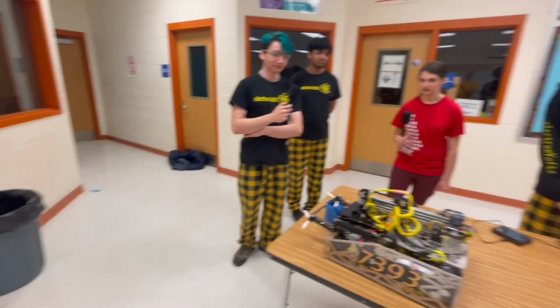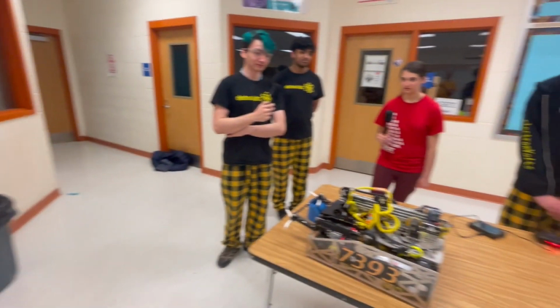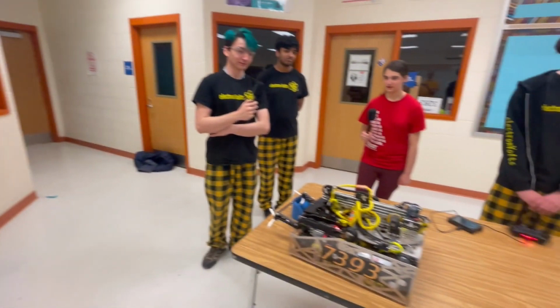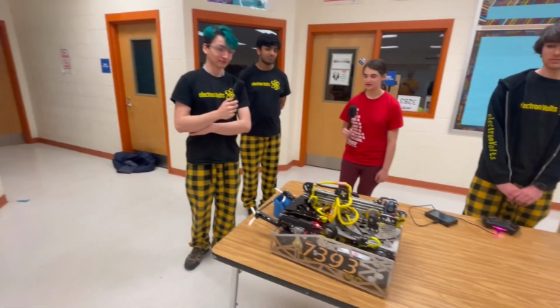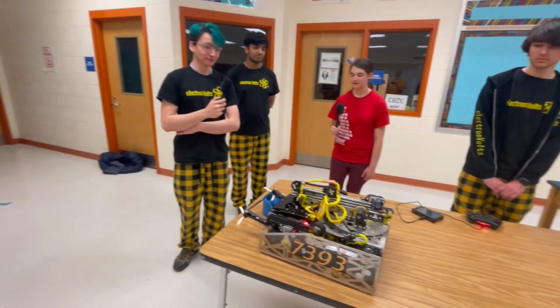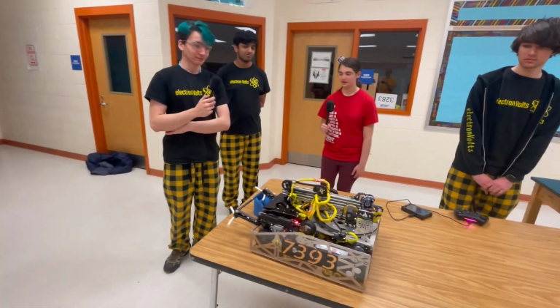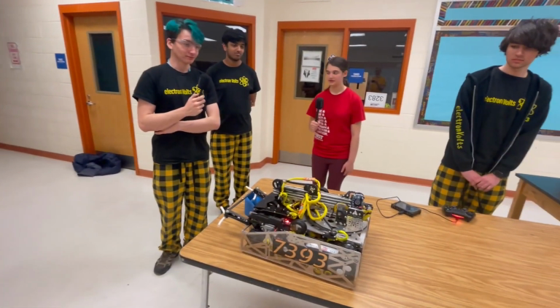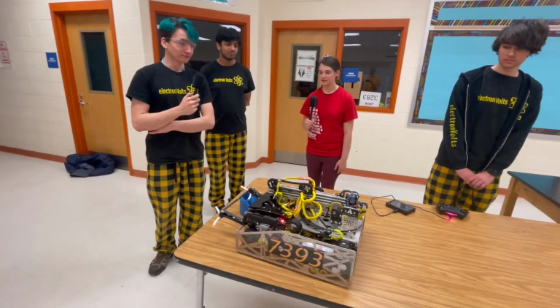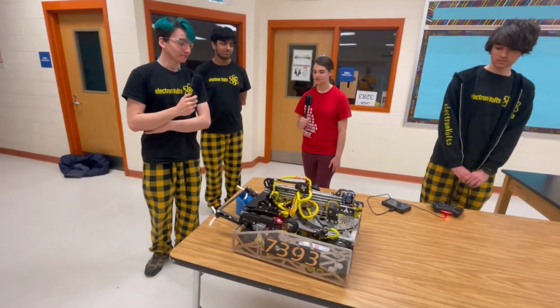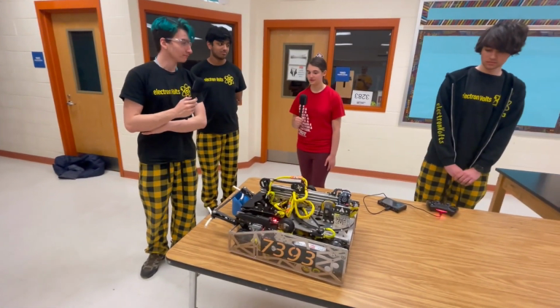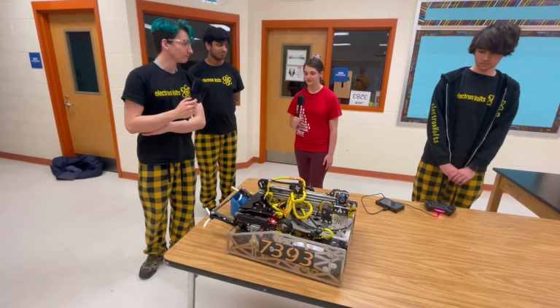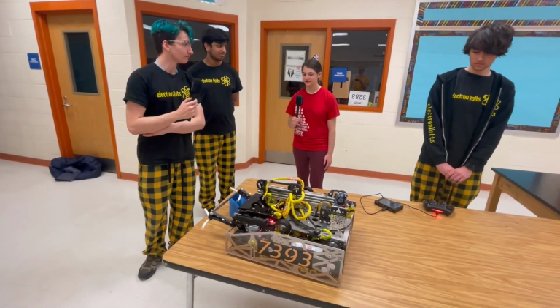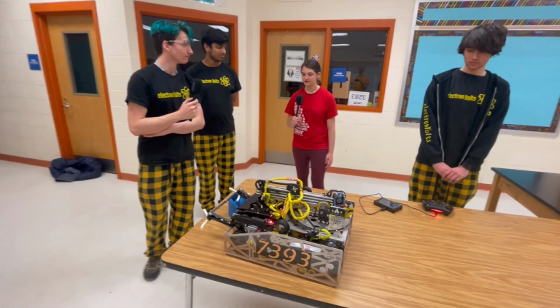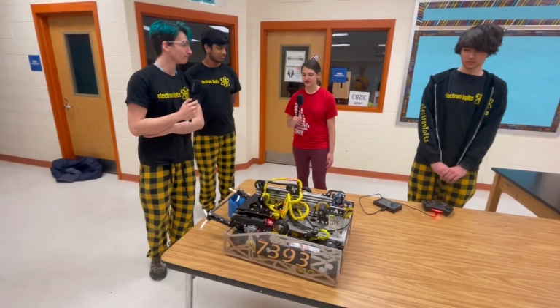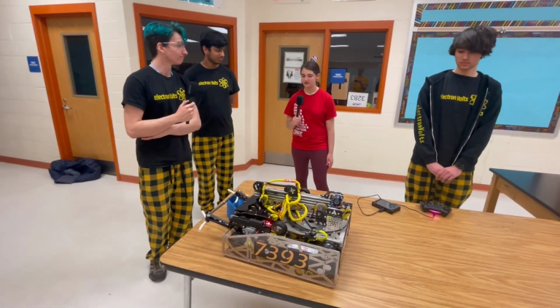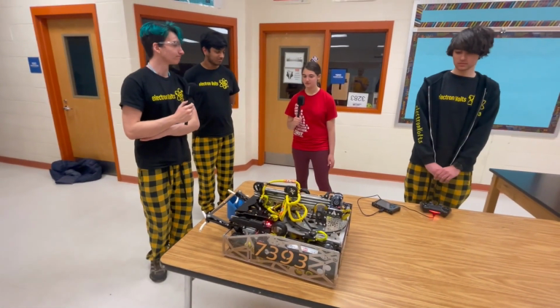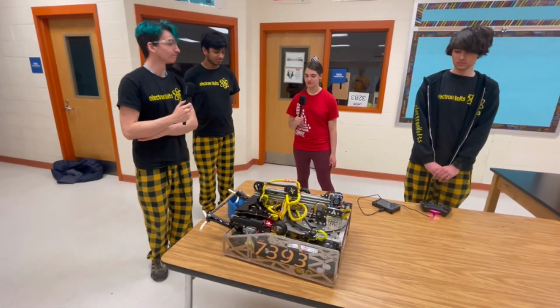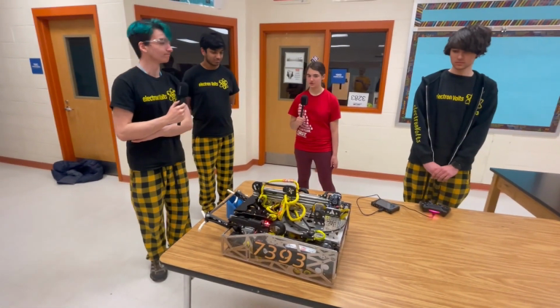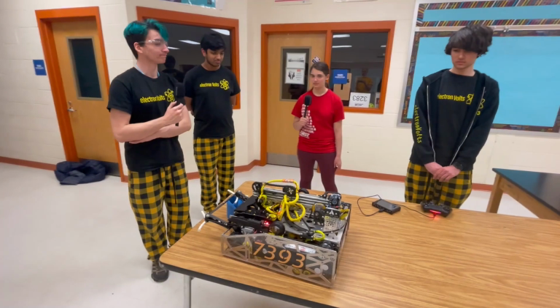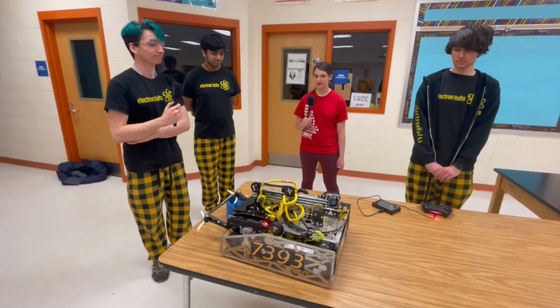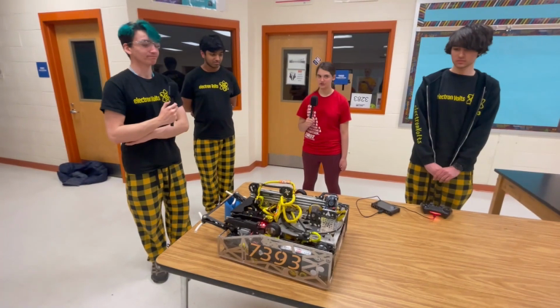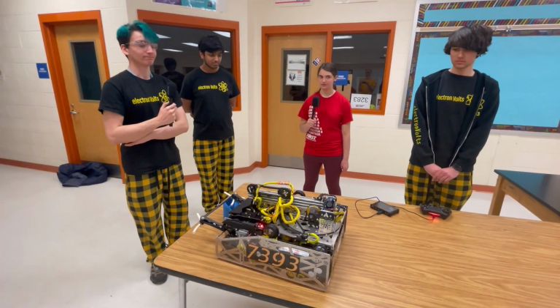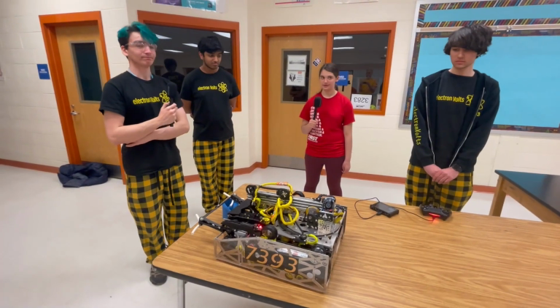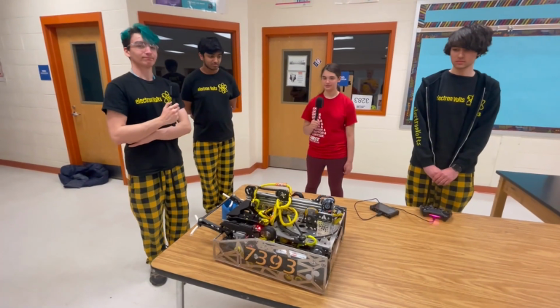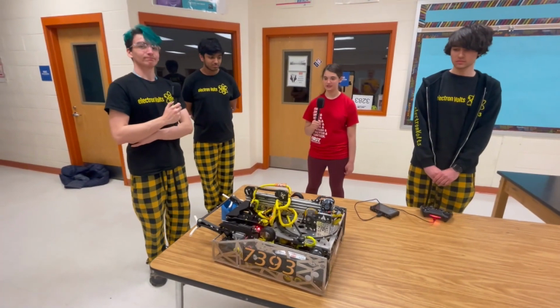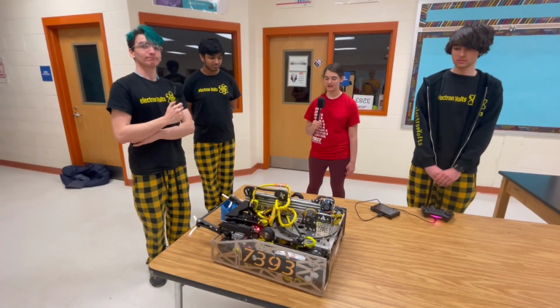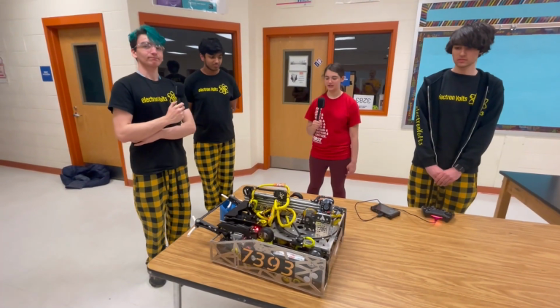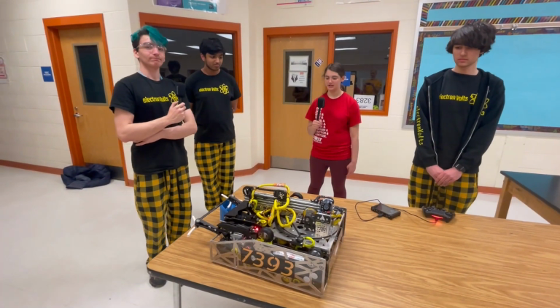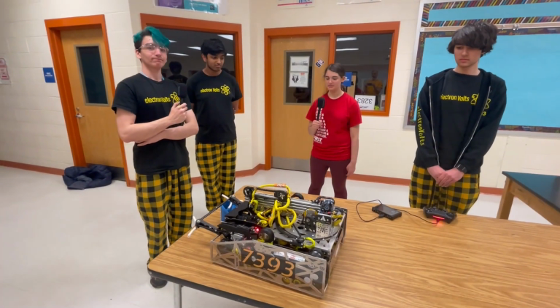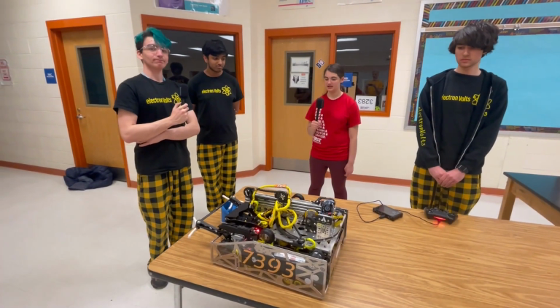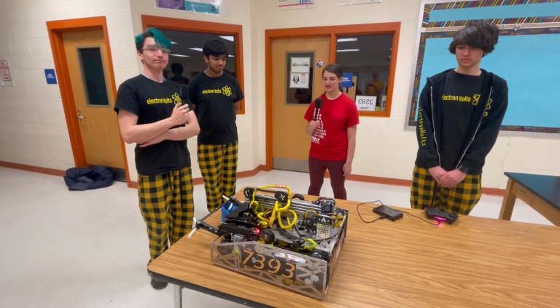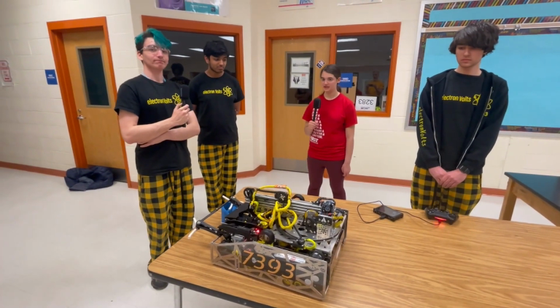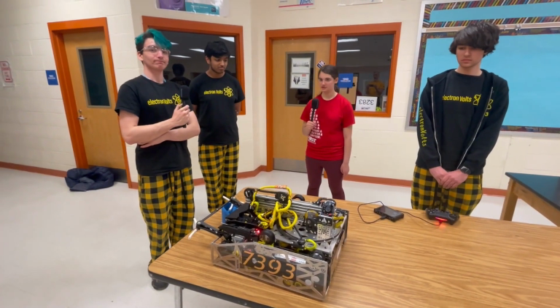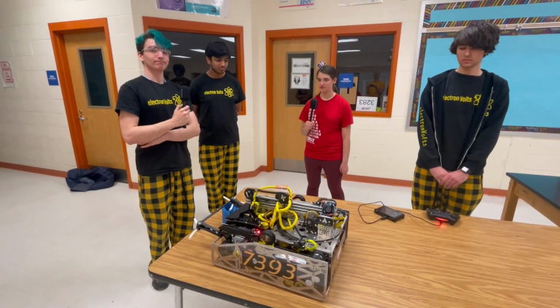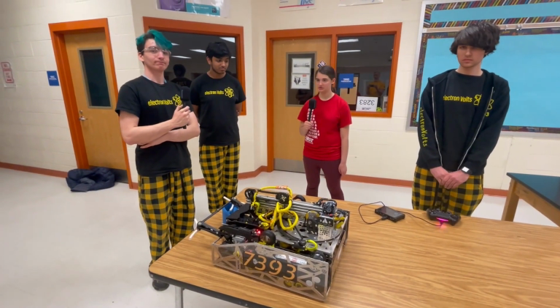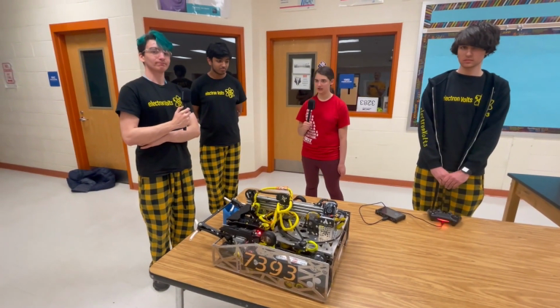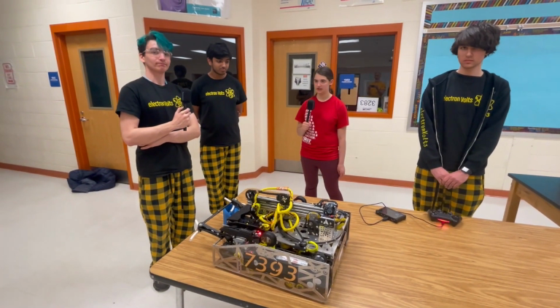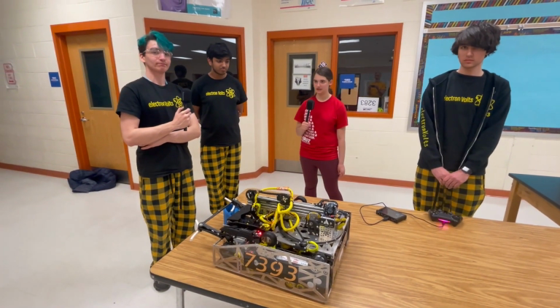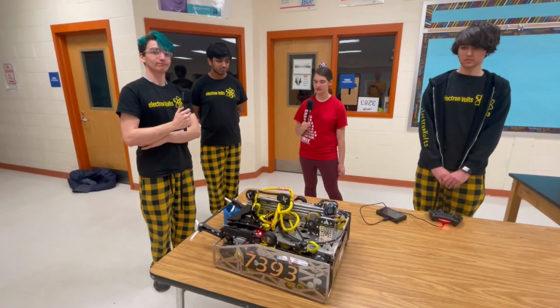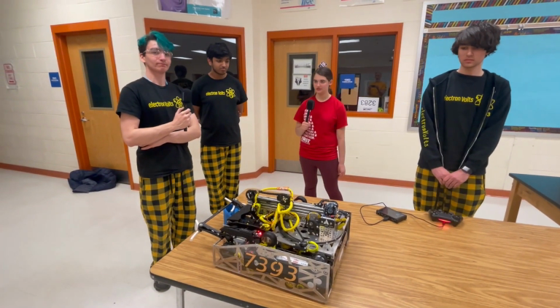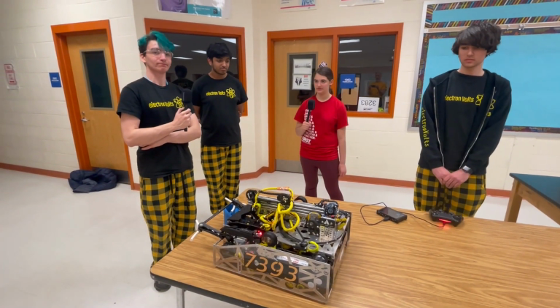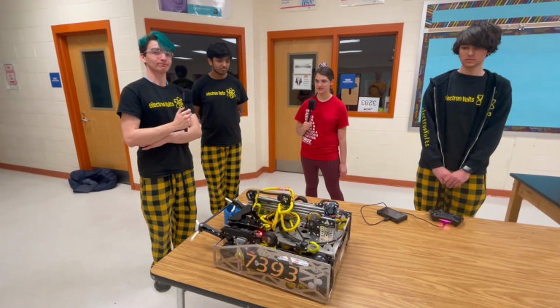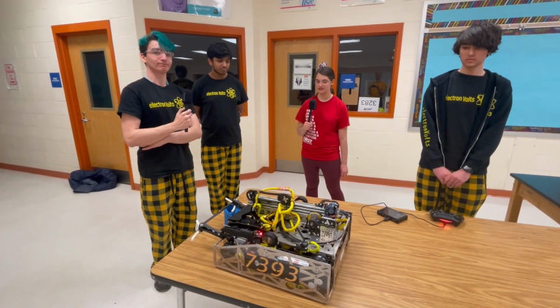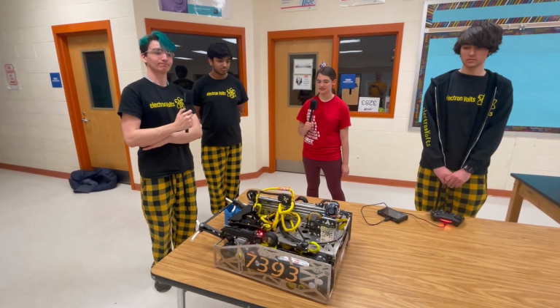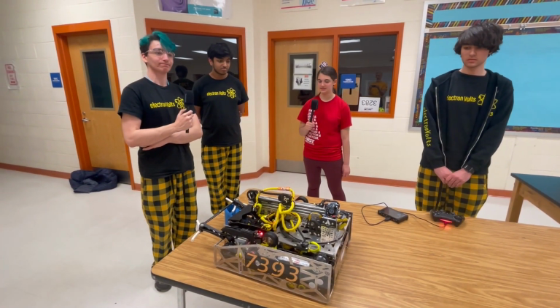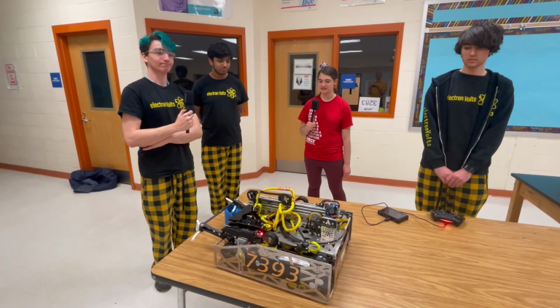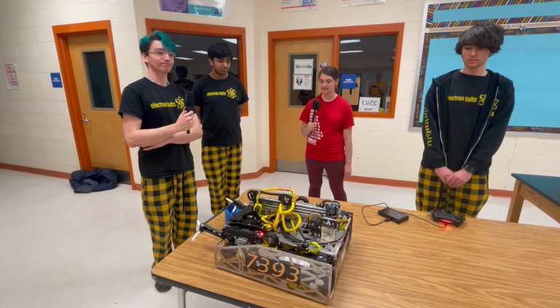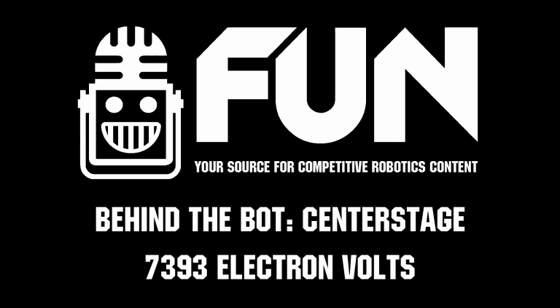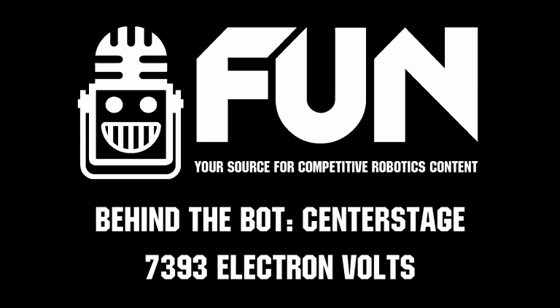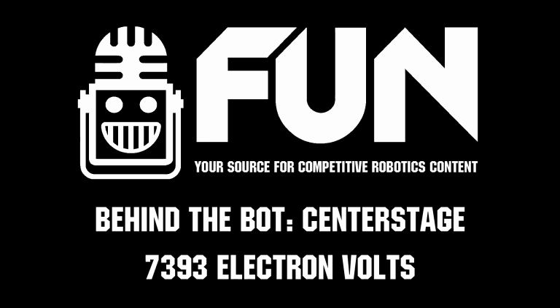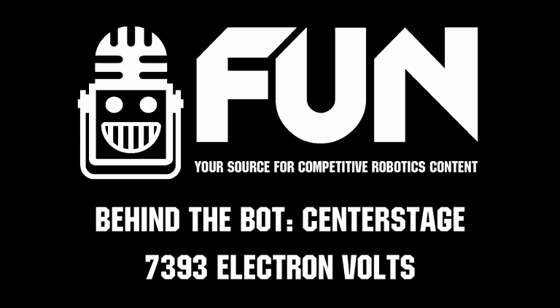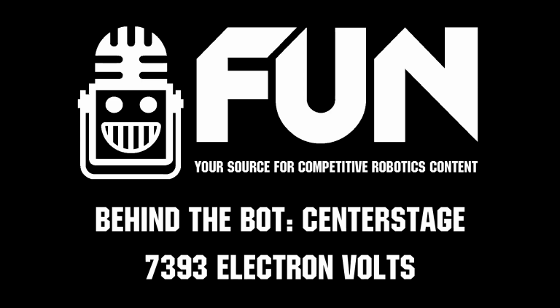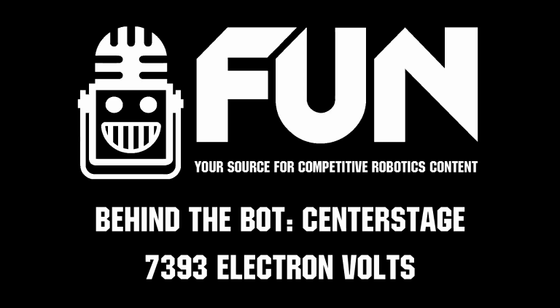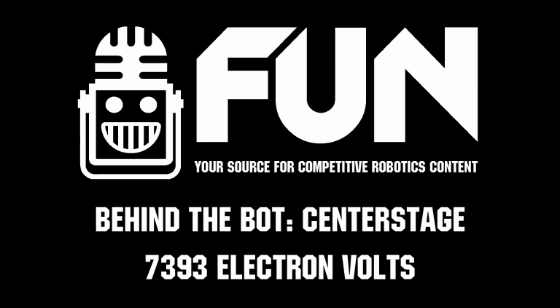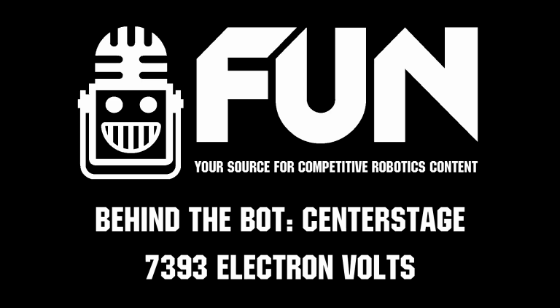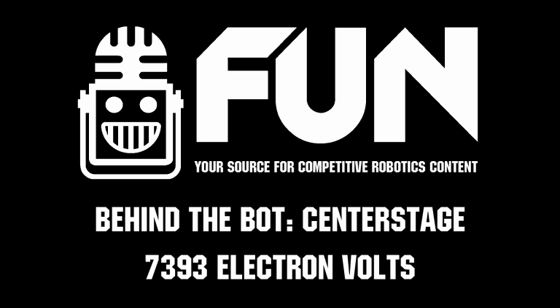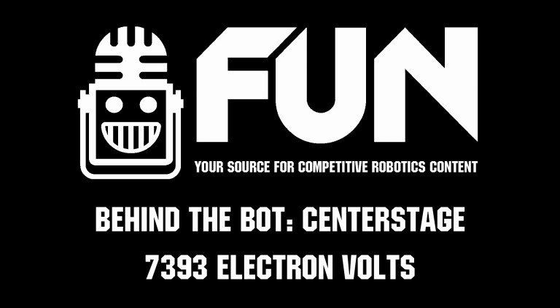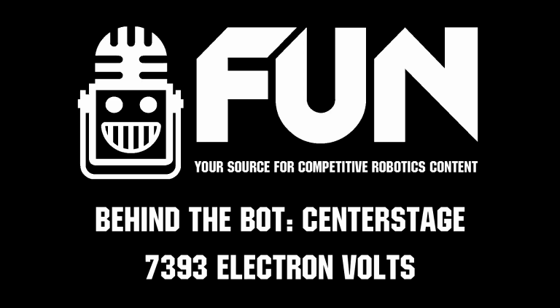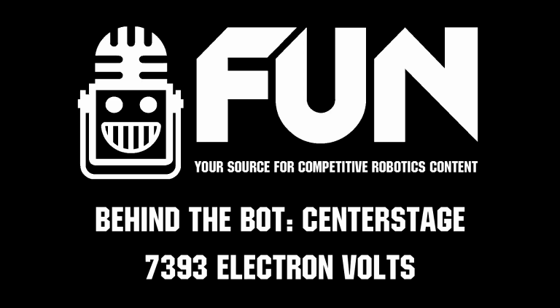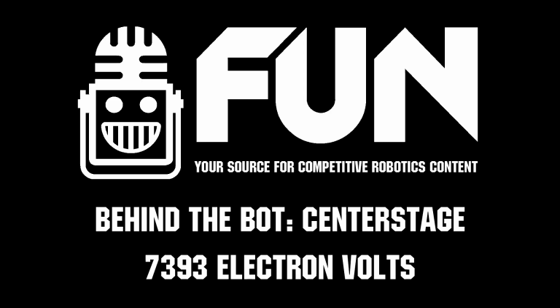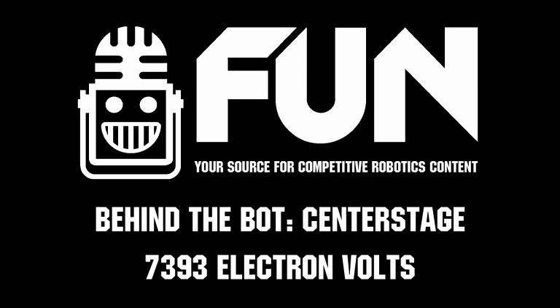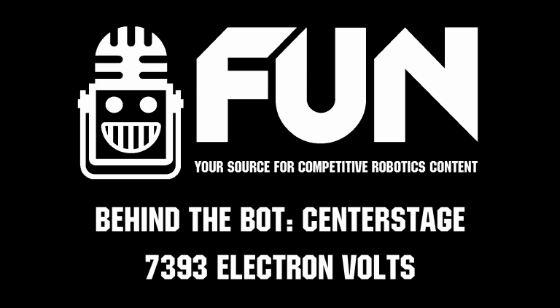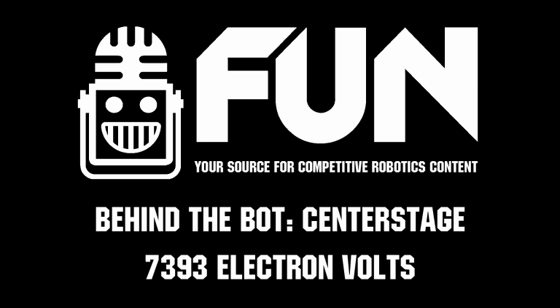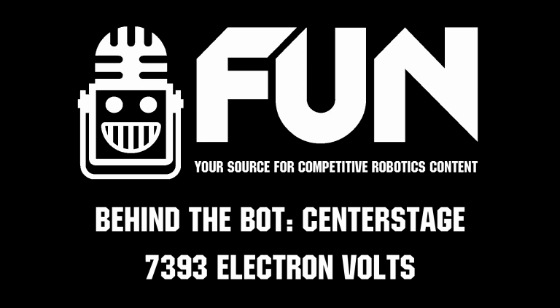Well, Electron Volts, thank you so much for your time and good luck in the rest of this season. This is a really amazing robot.